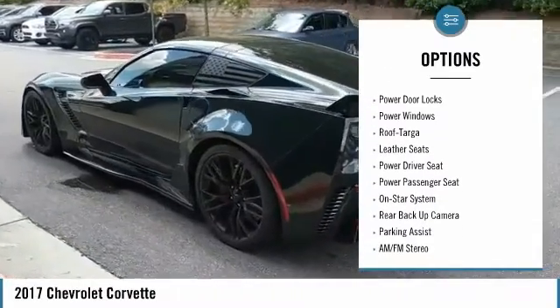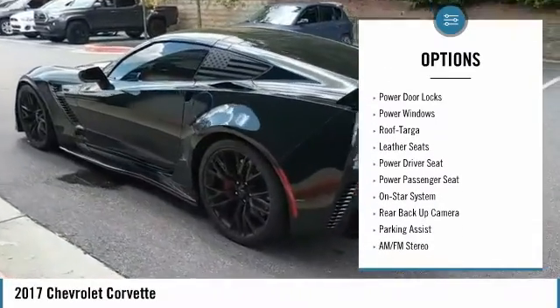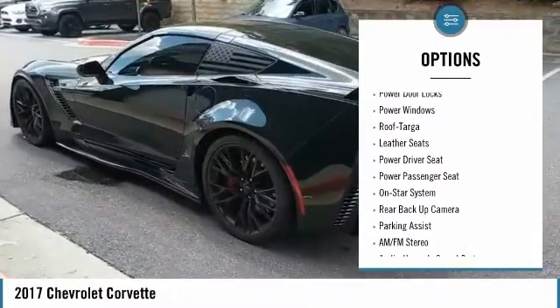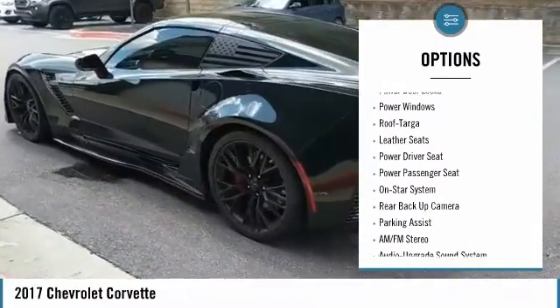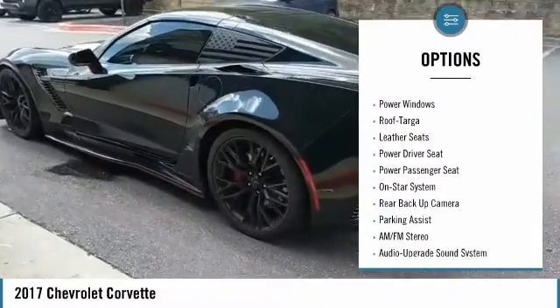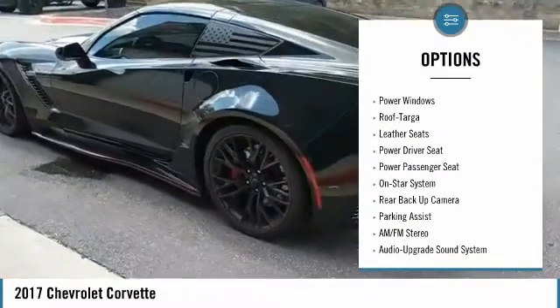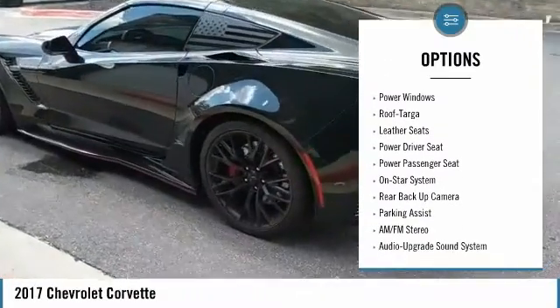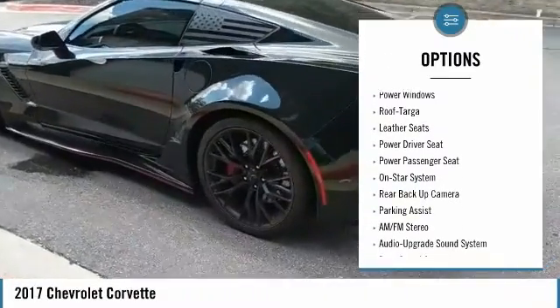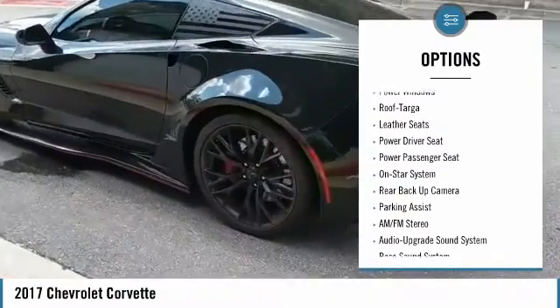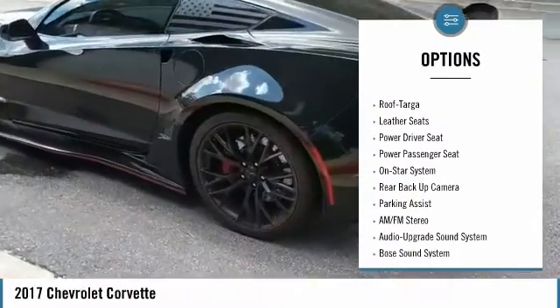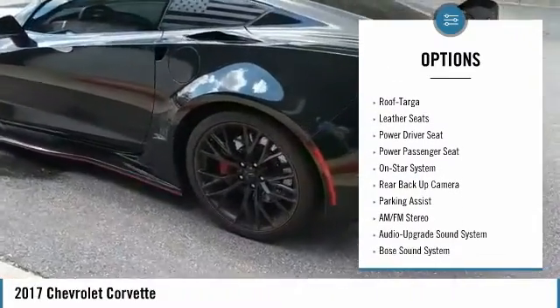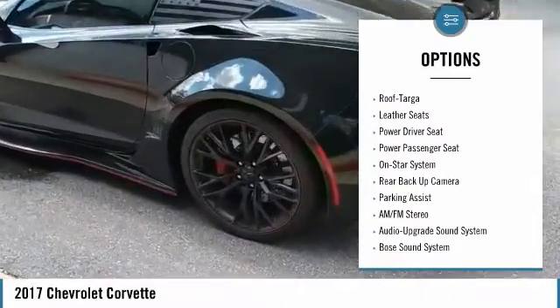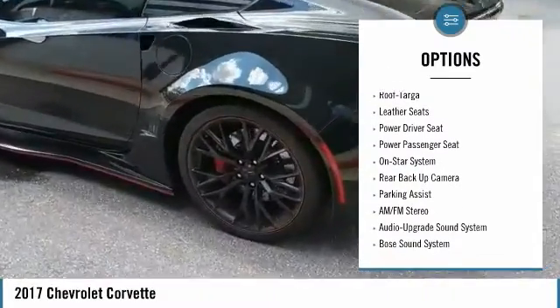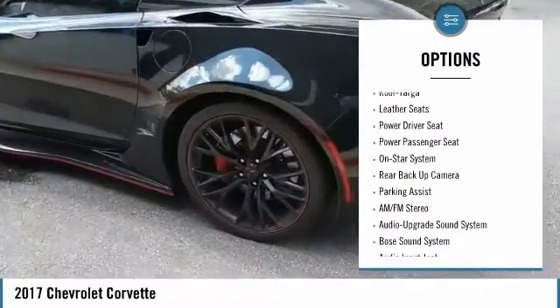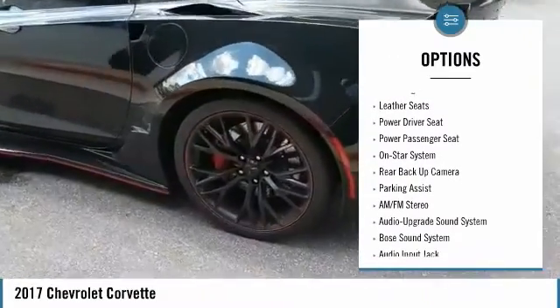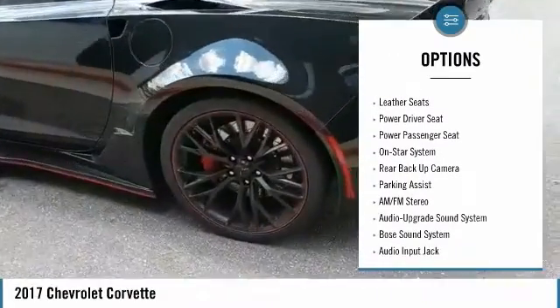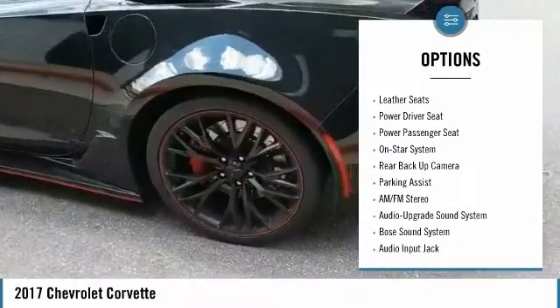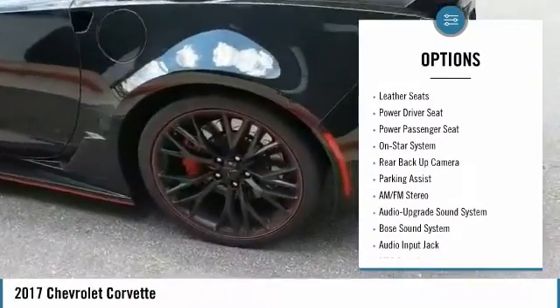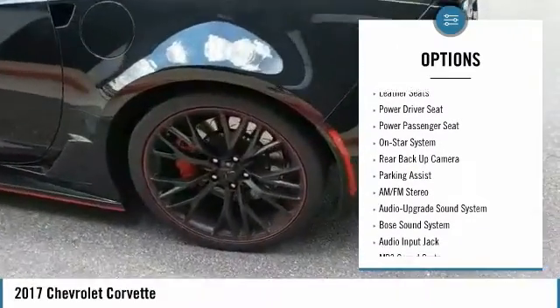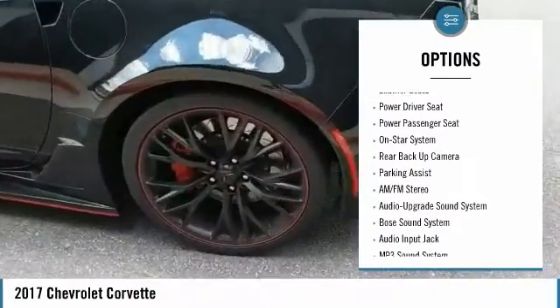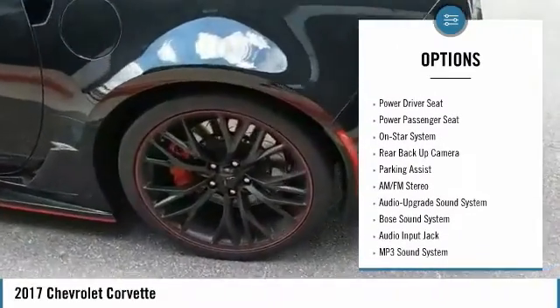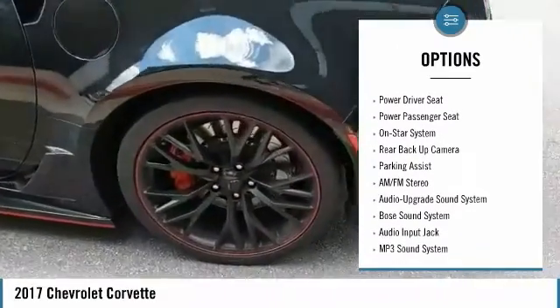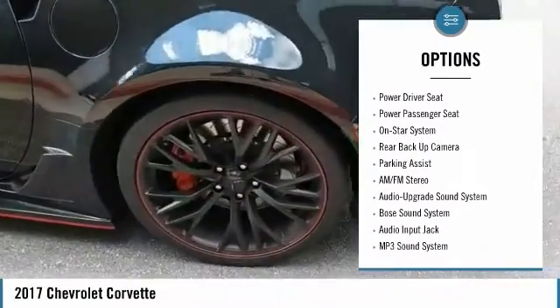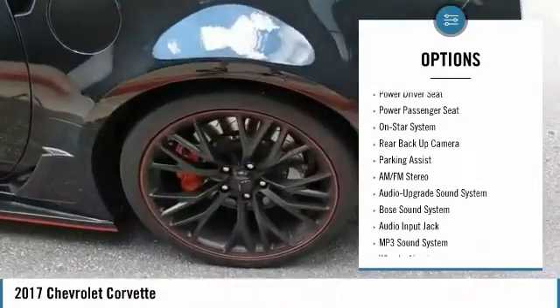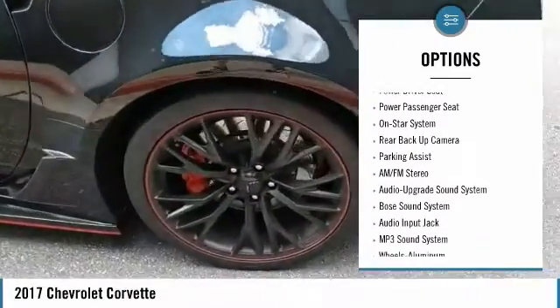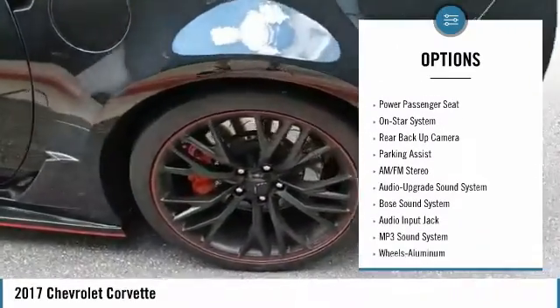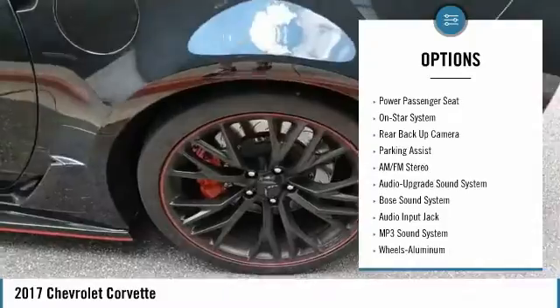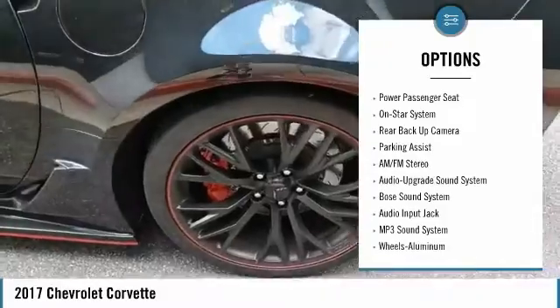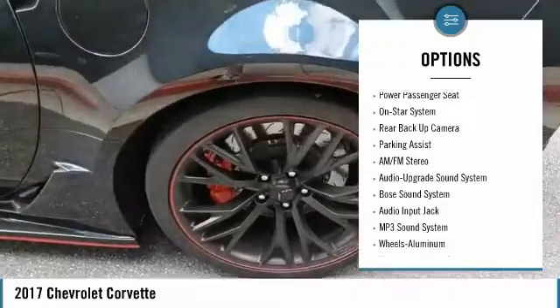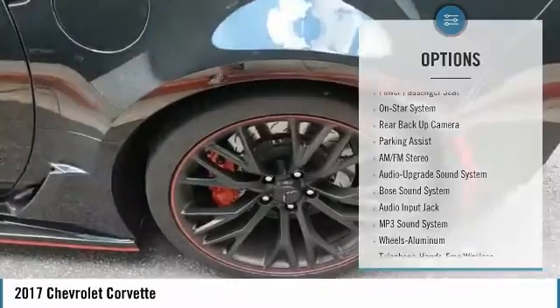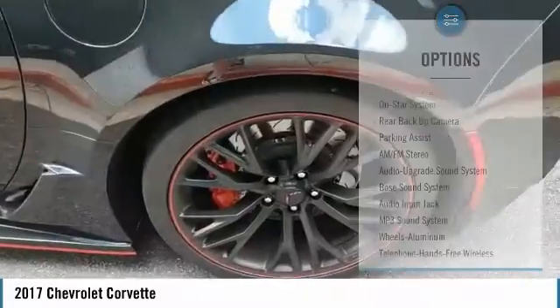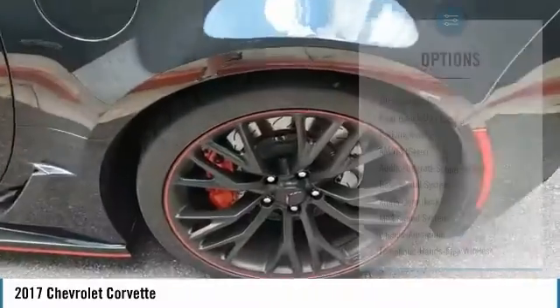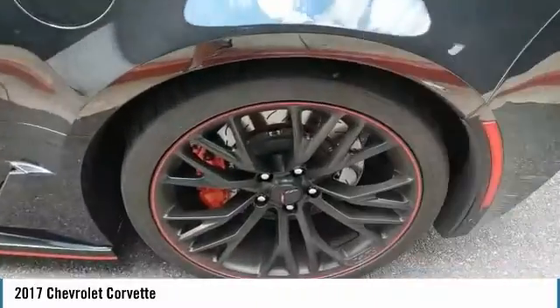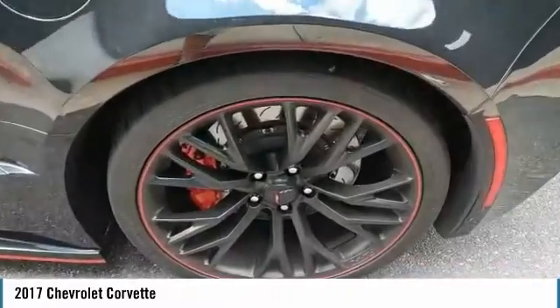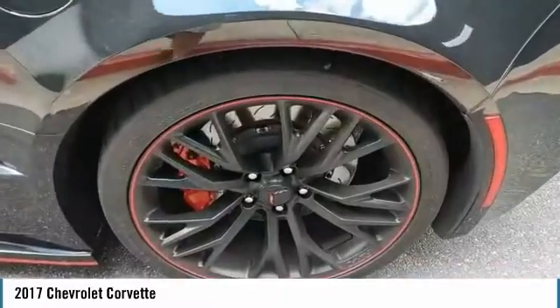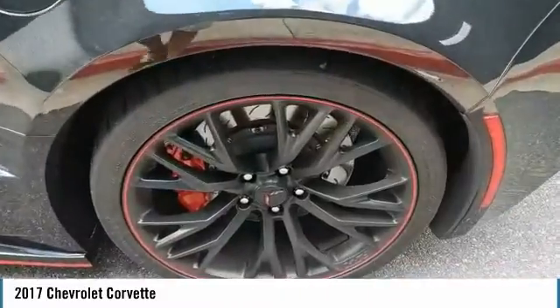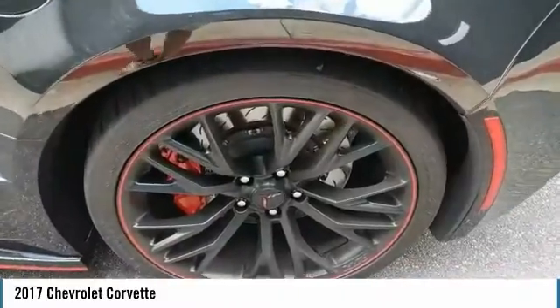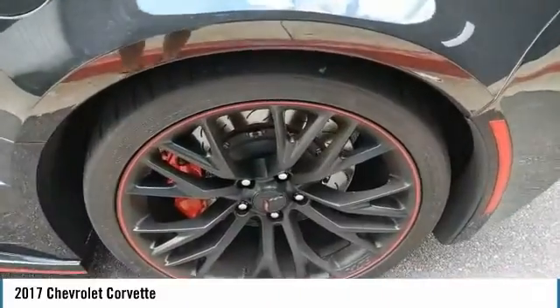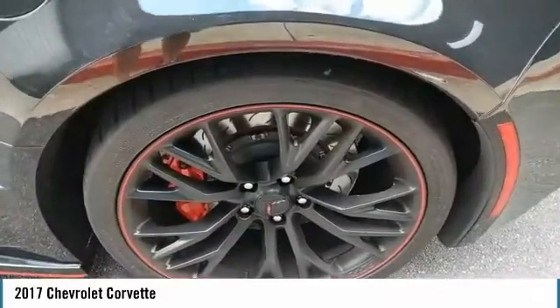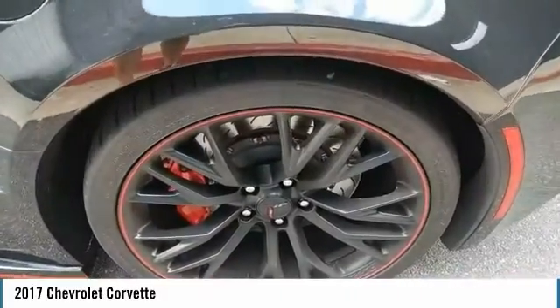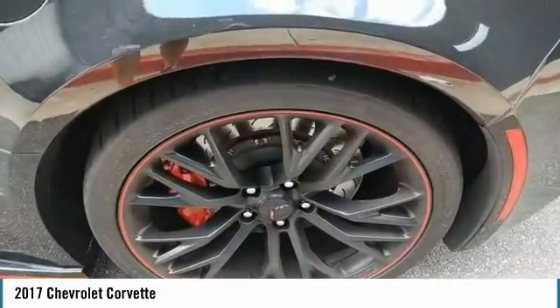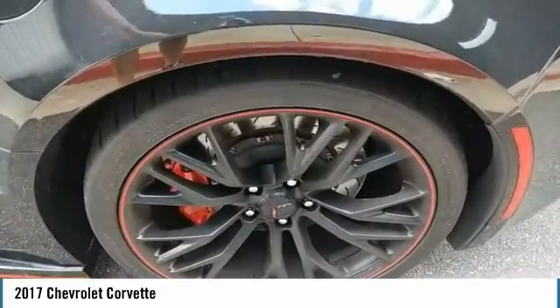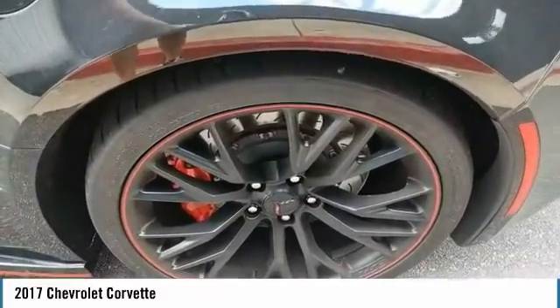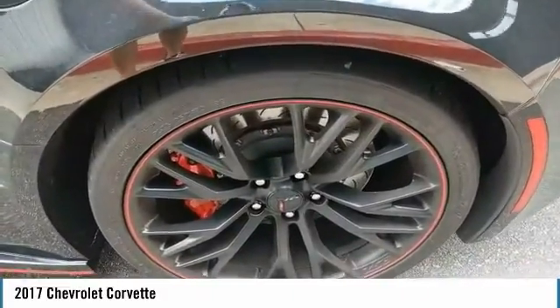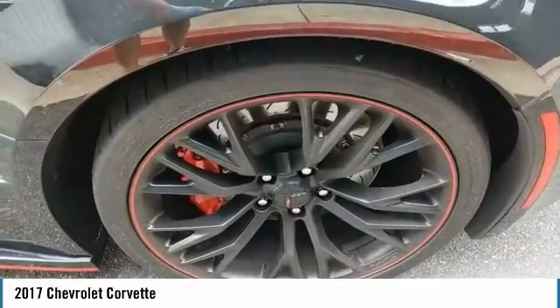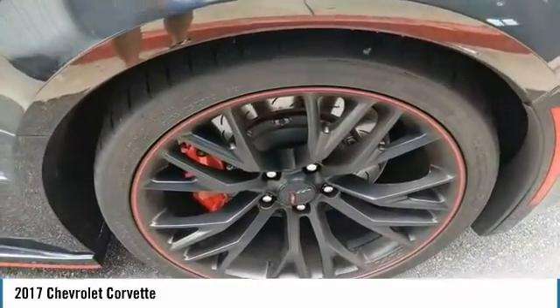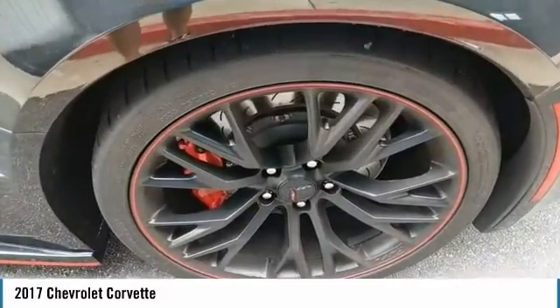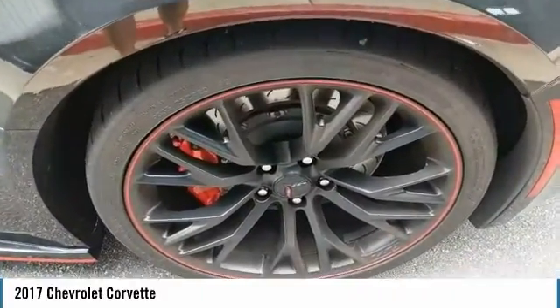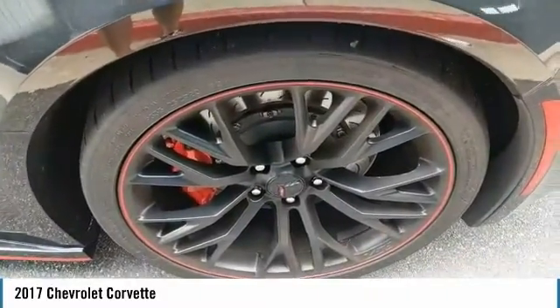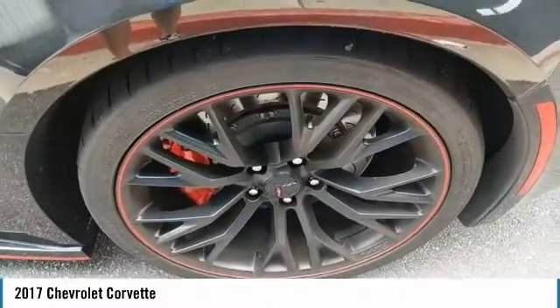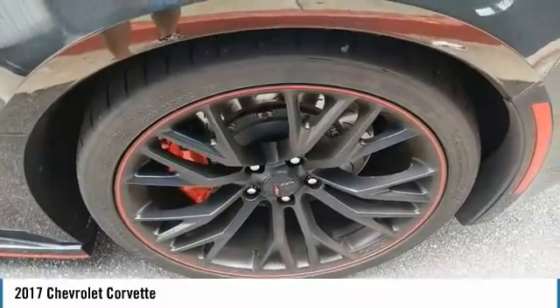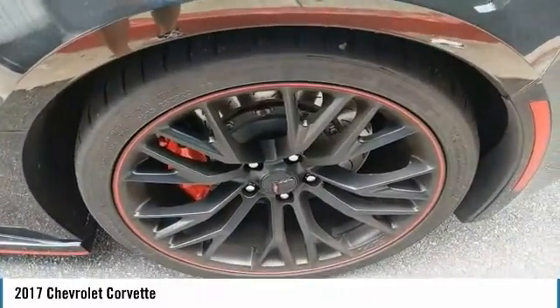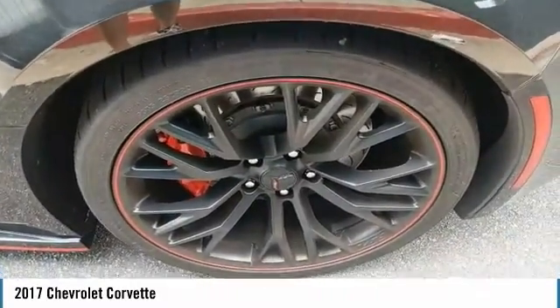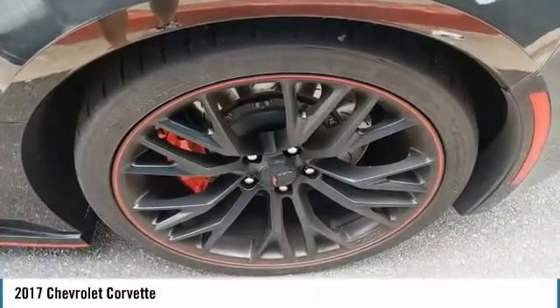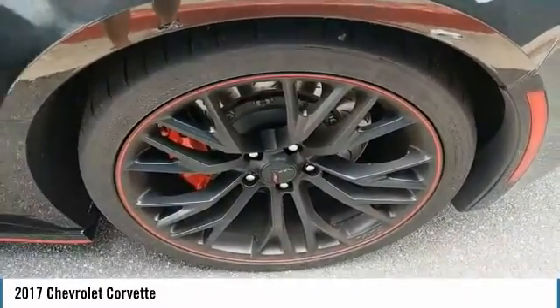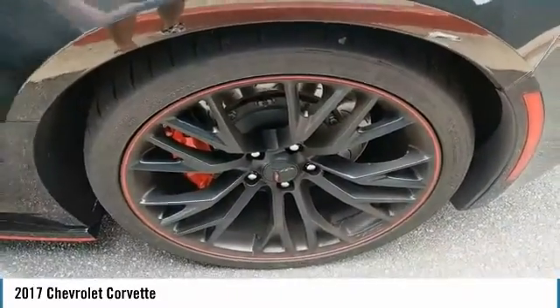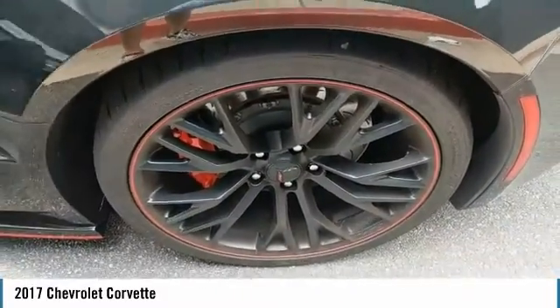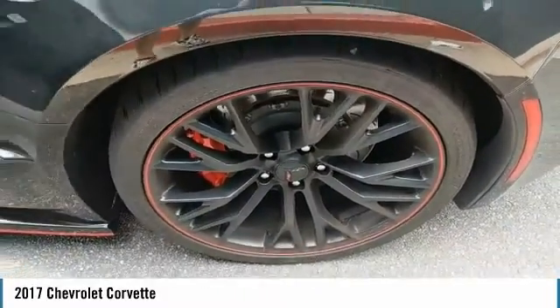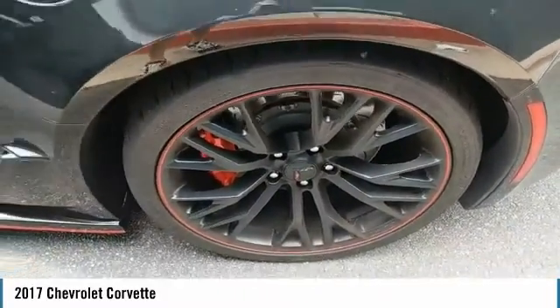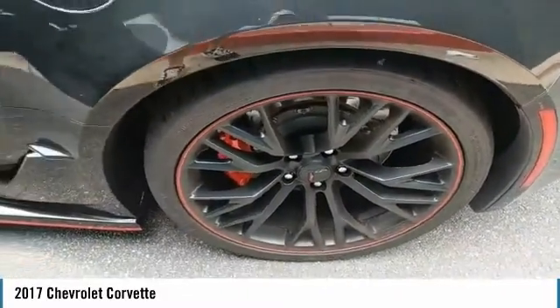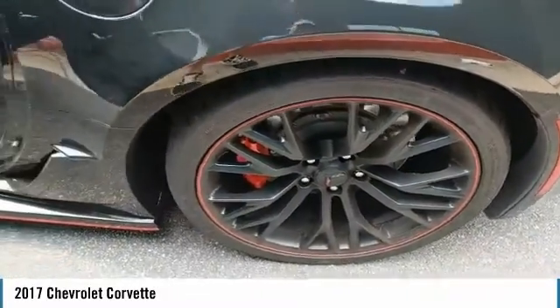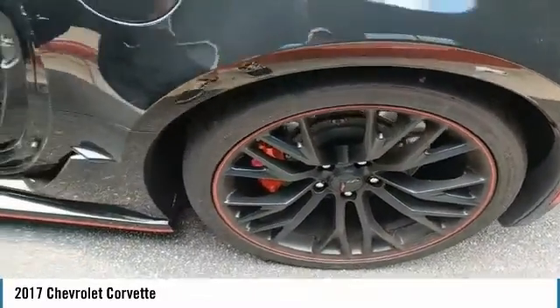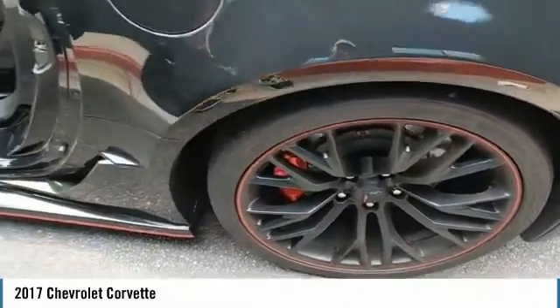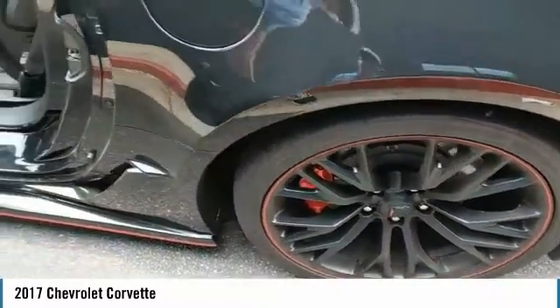Back-up camera, steering wheel controls, push-button start, security system, power door locks, power windows.